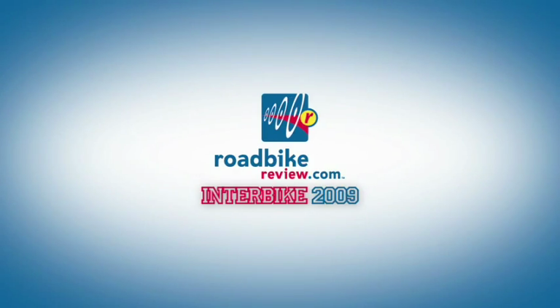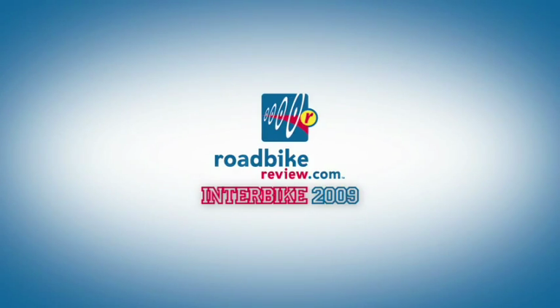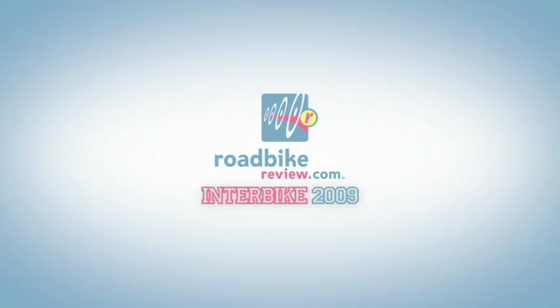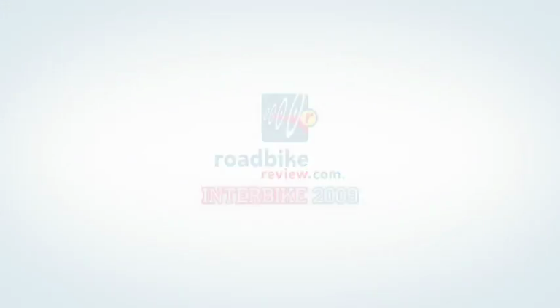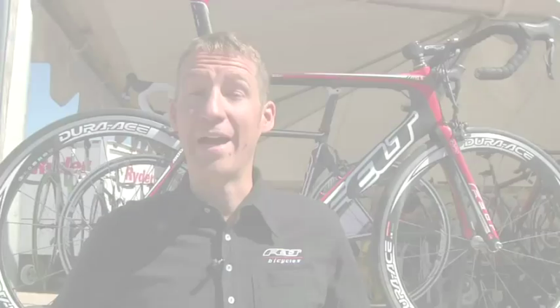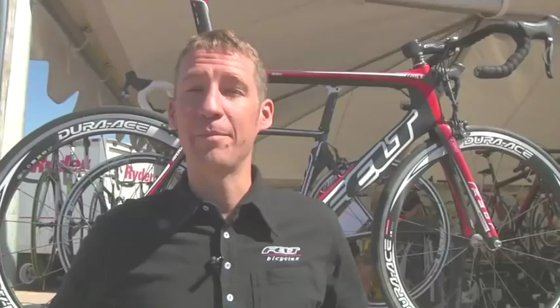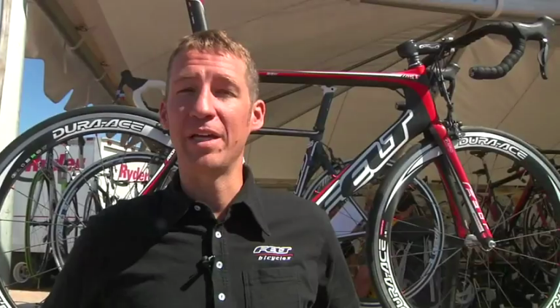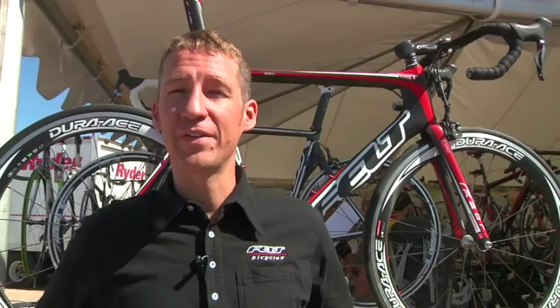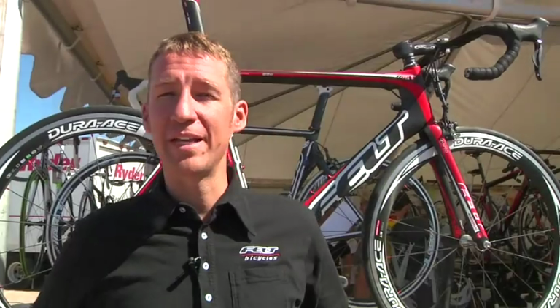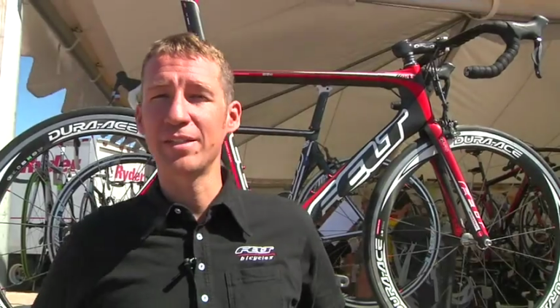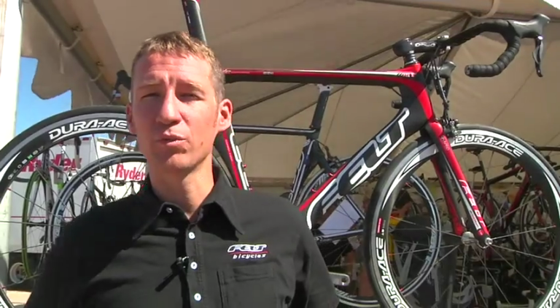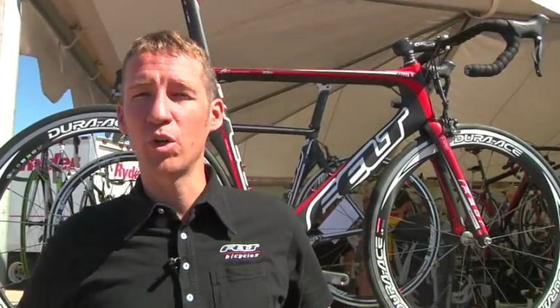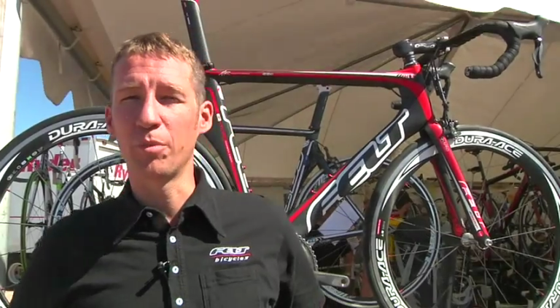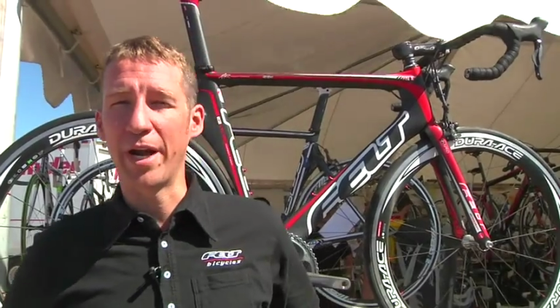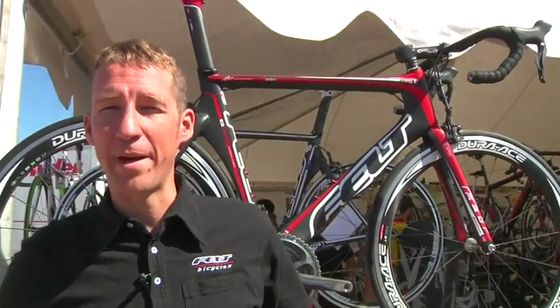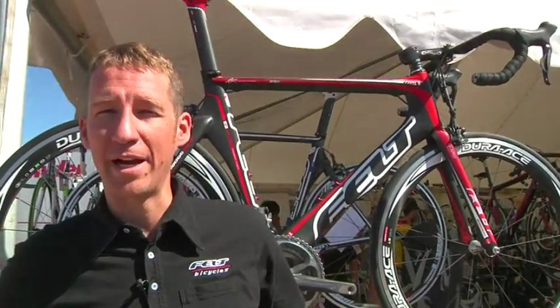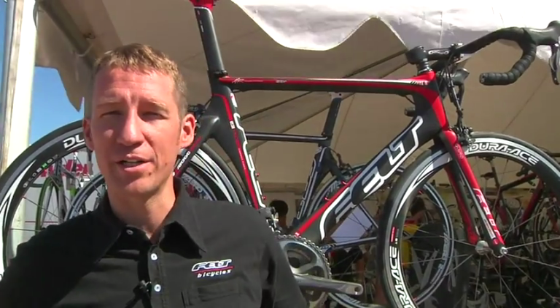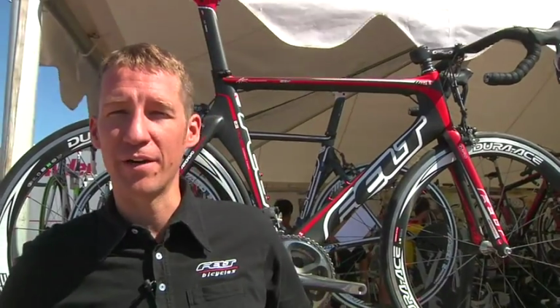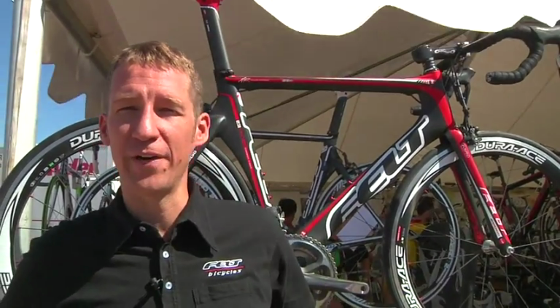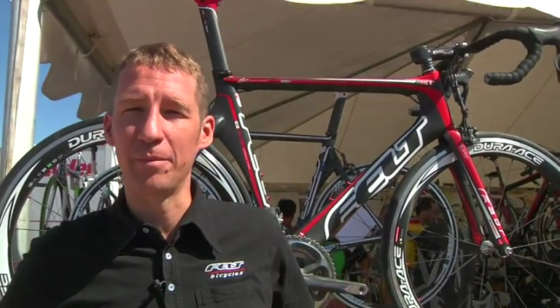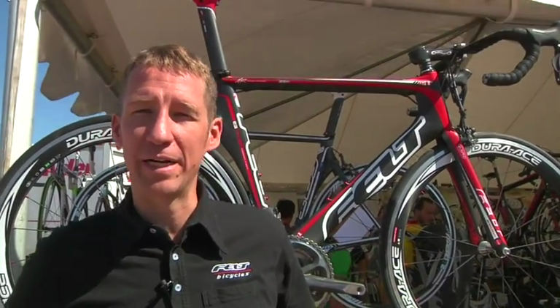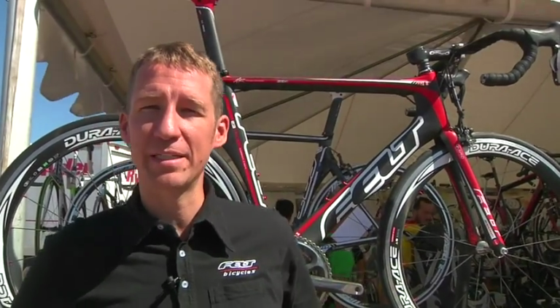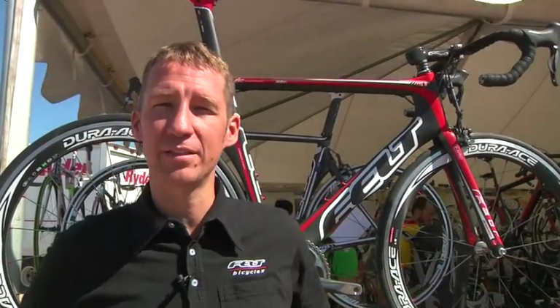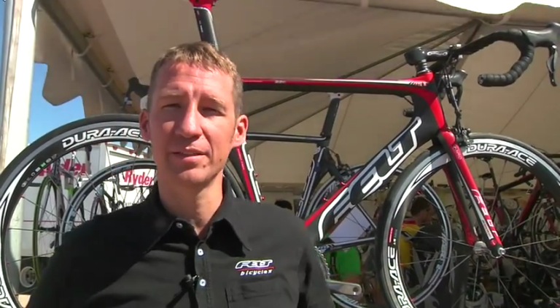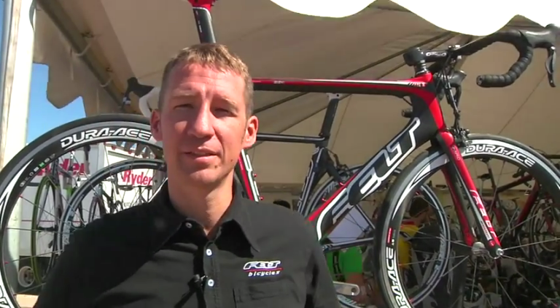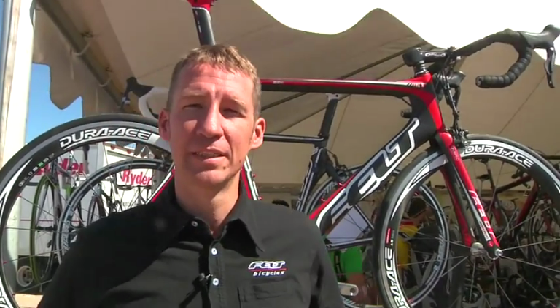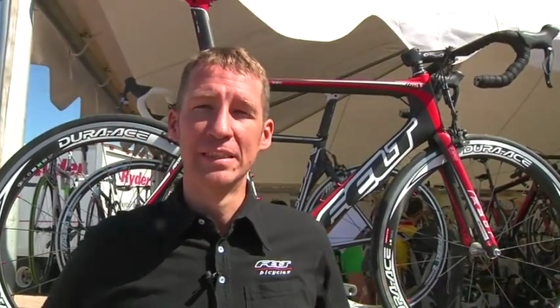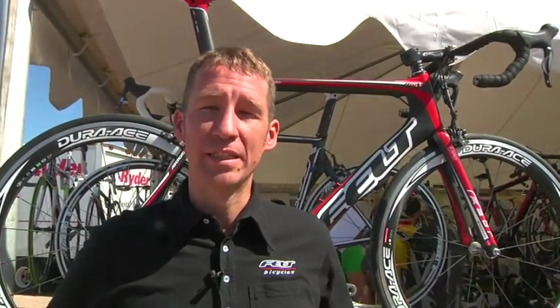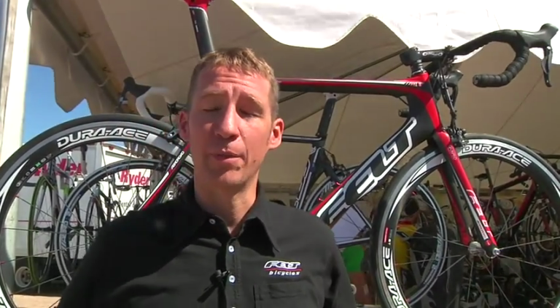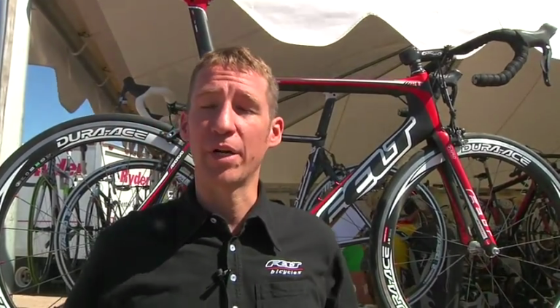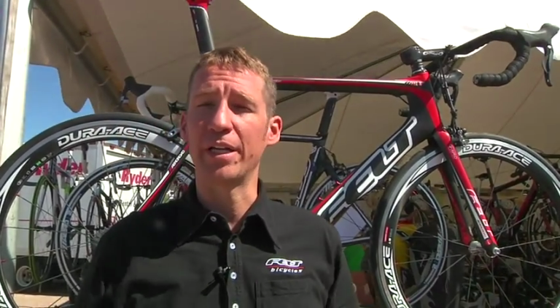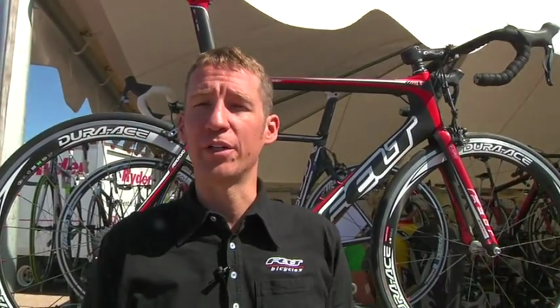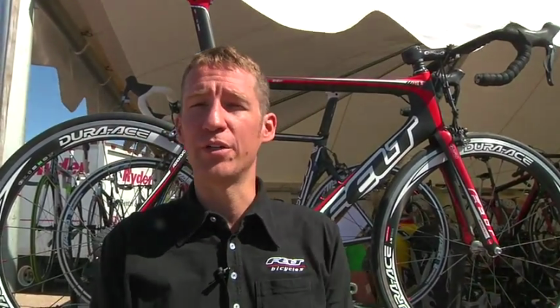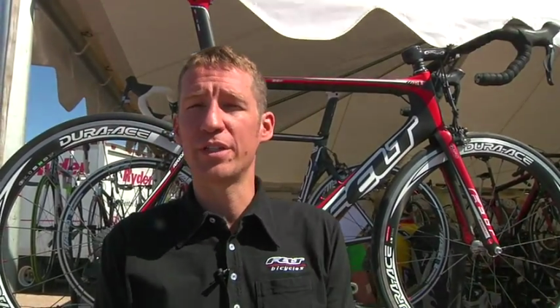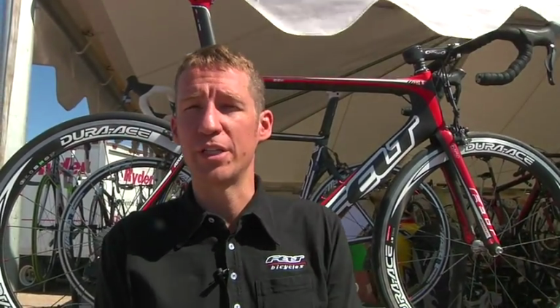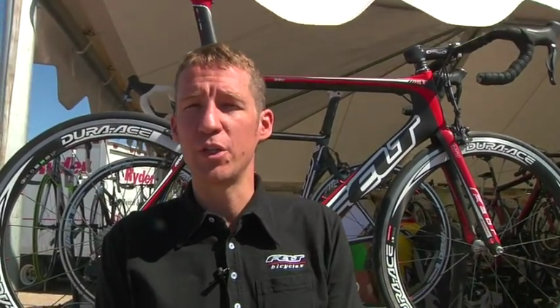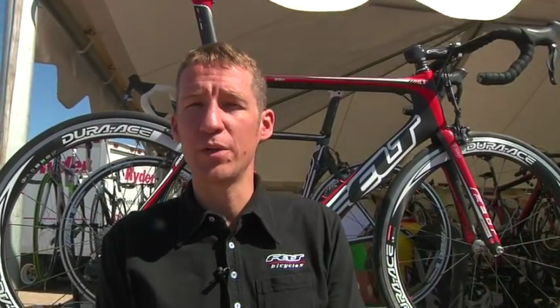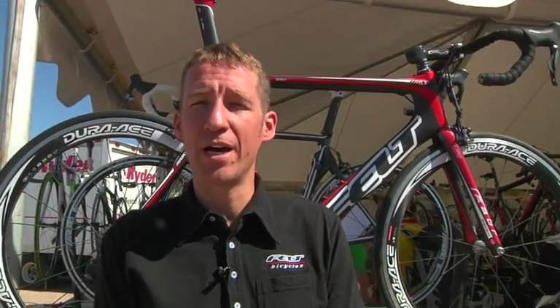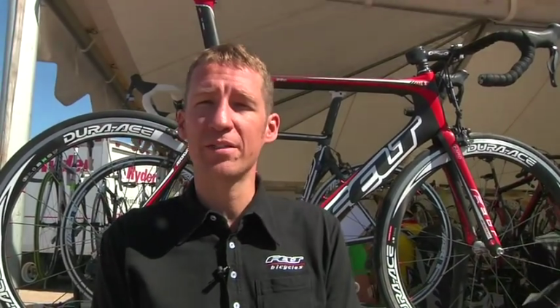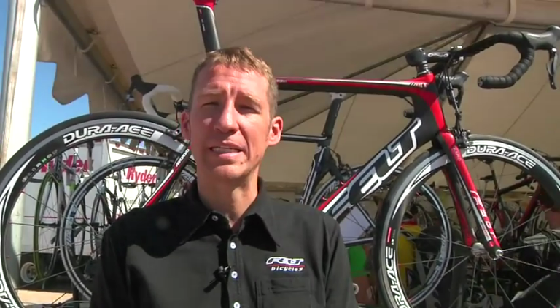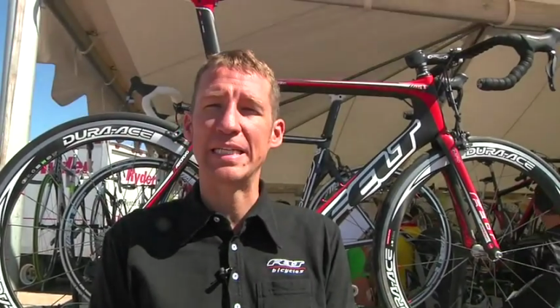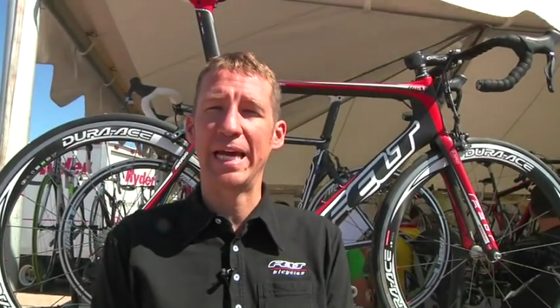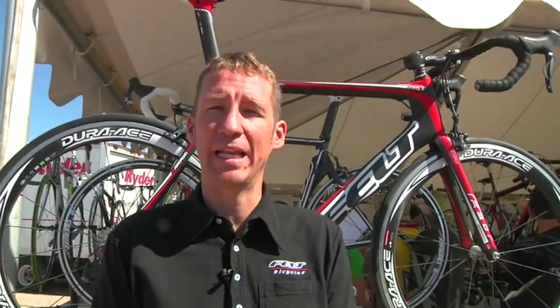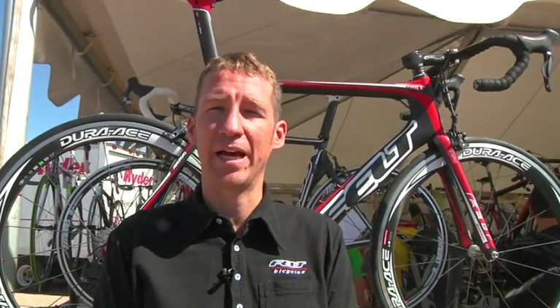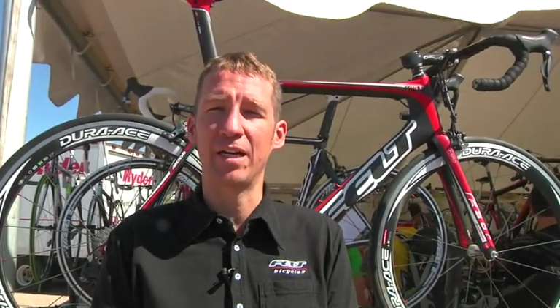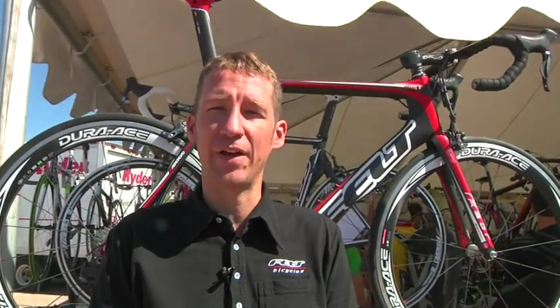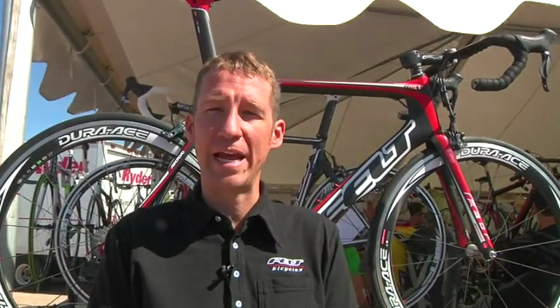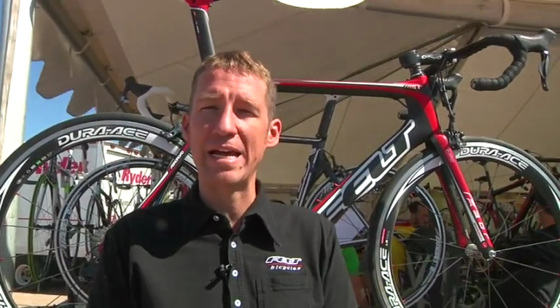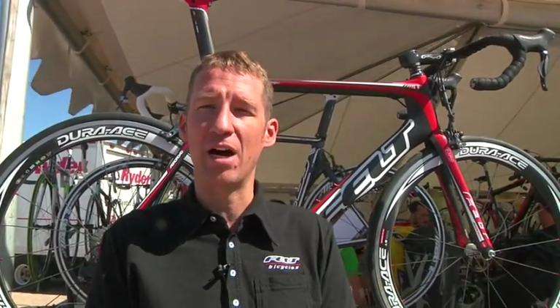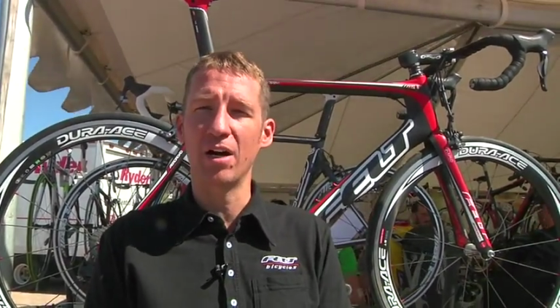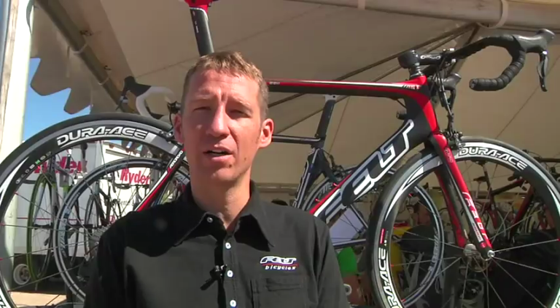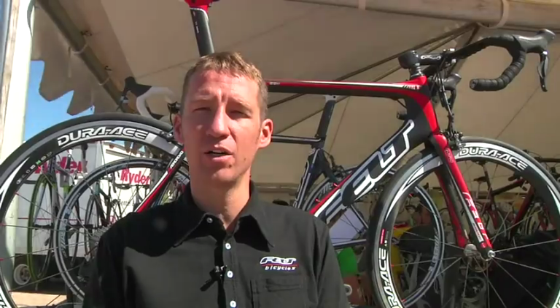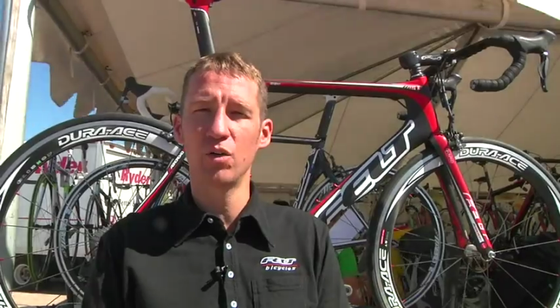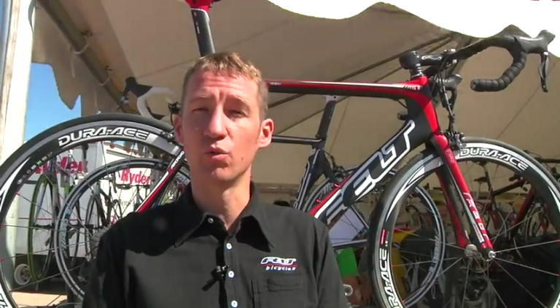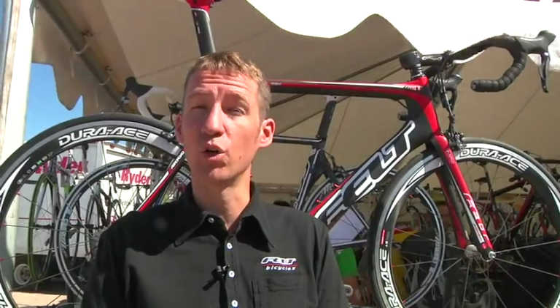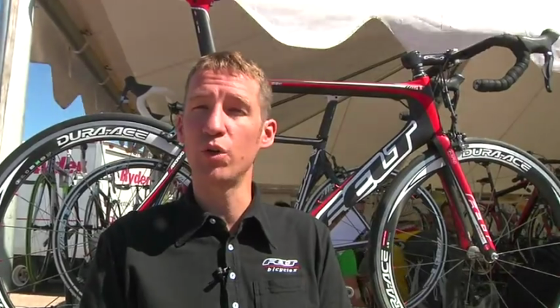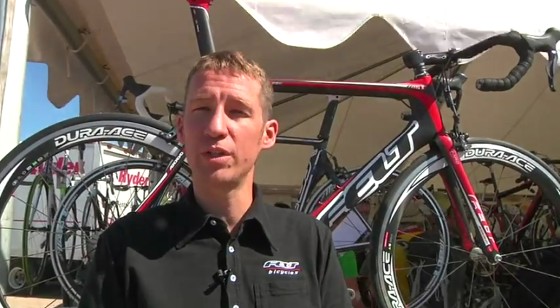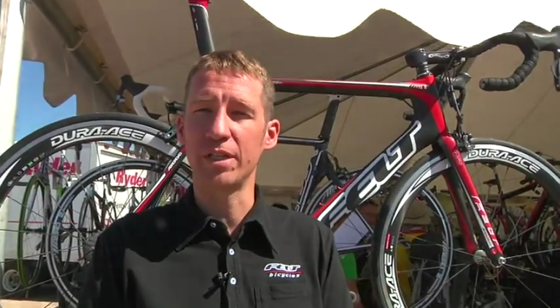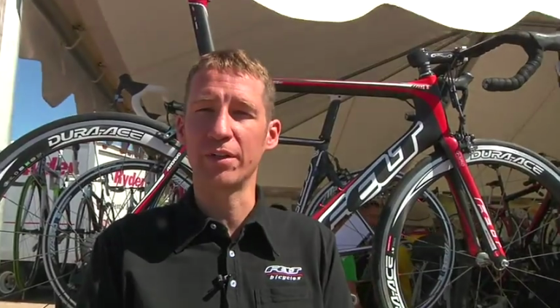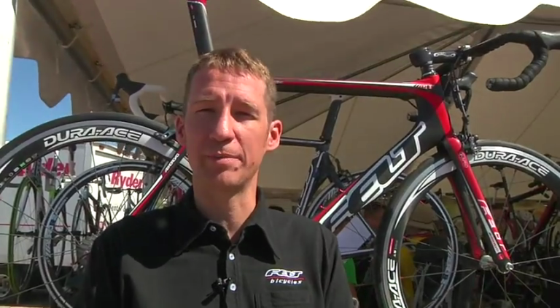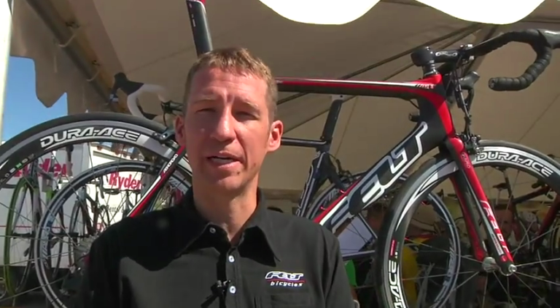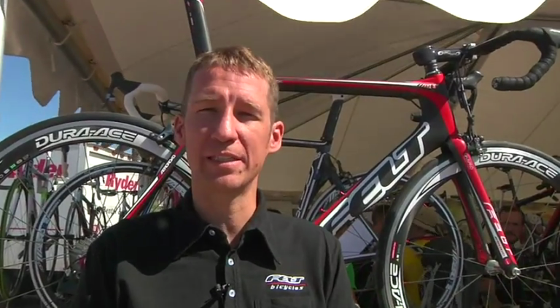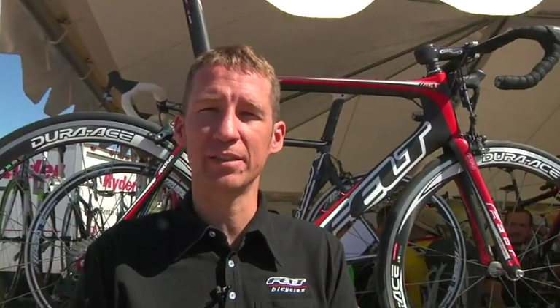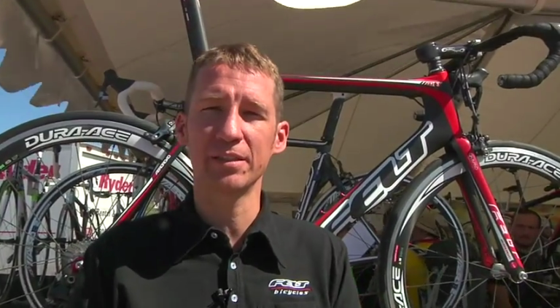Hi, I'm Dave Kasel, Road Brand Manager at Felt Bicycles. Today we're going to introduce the 2010 line of AR Road Series Bicycles.